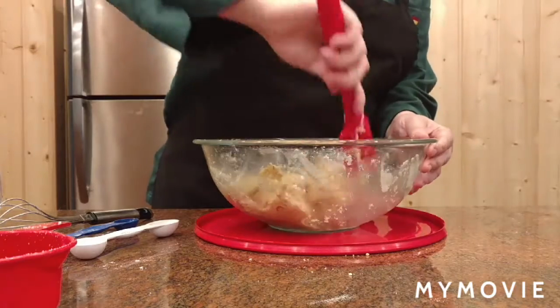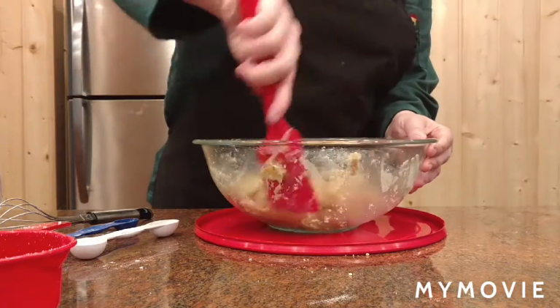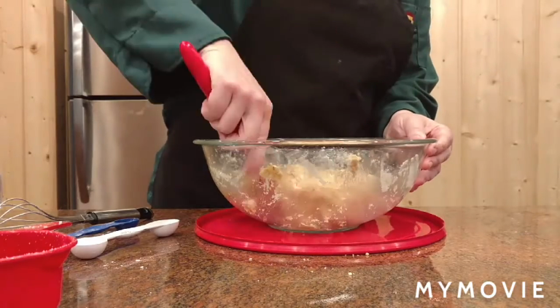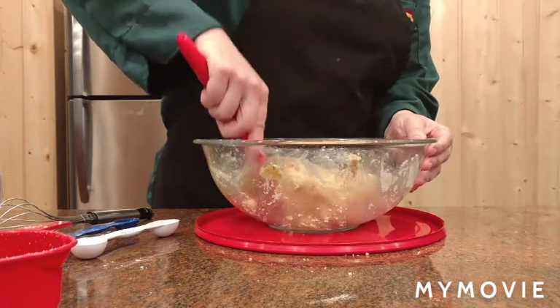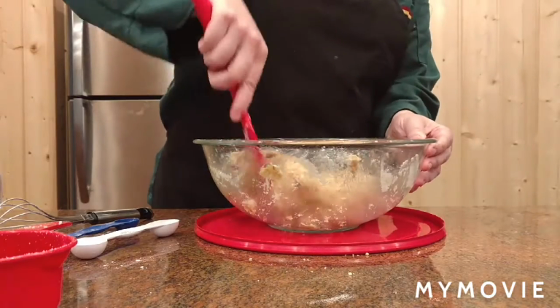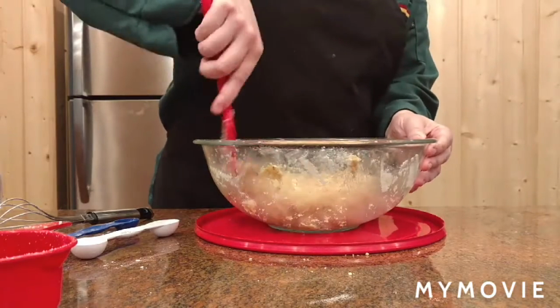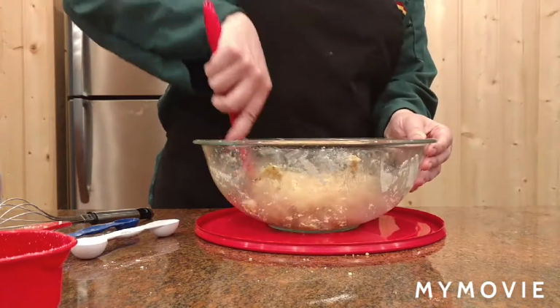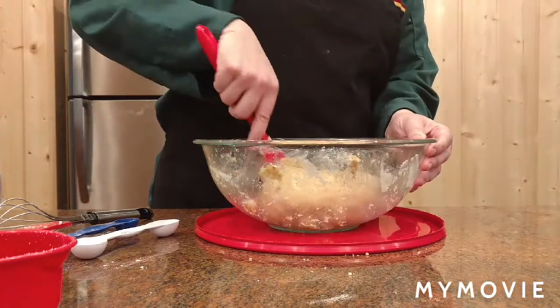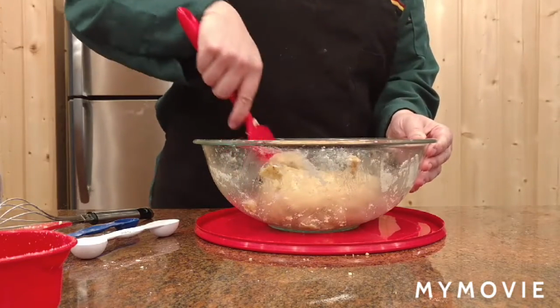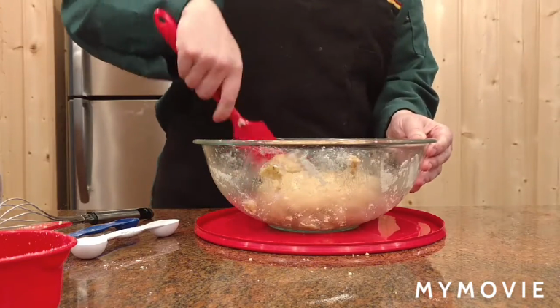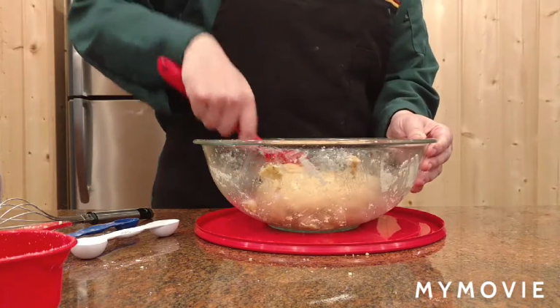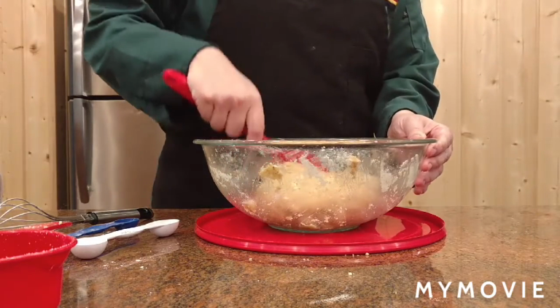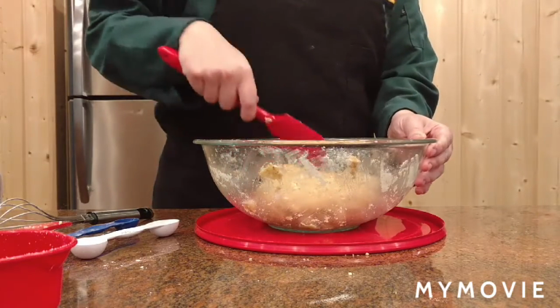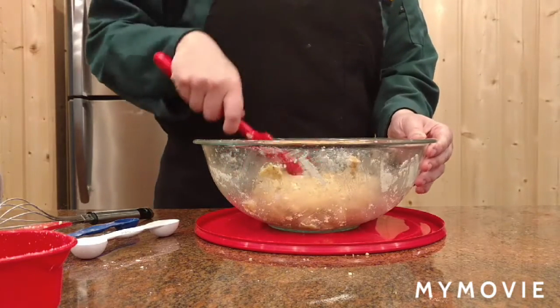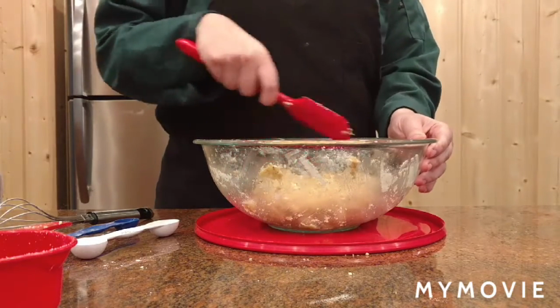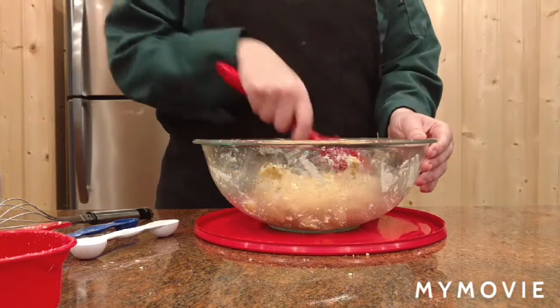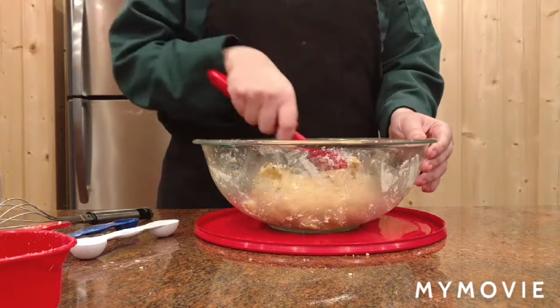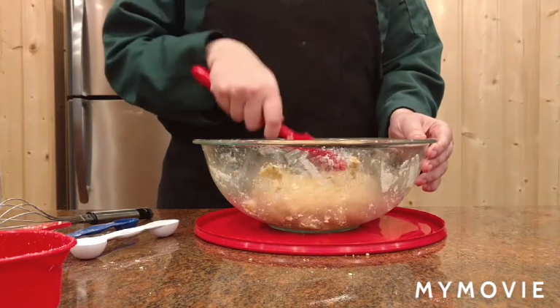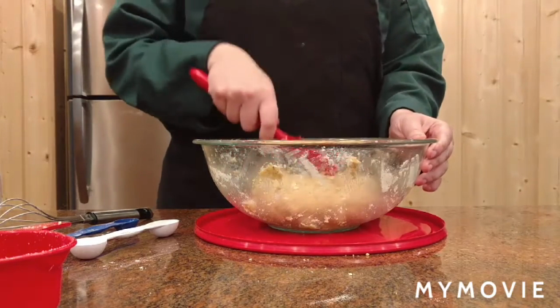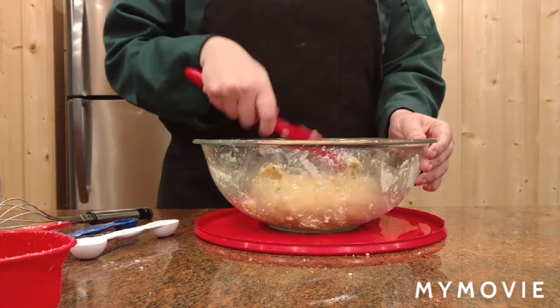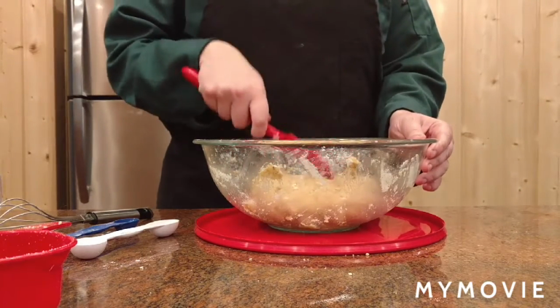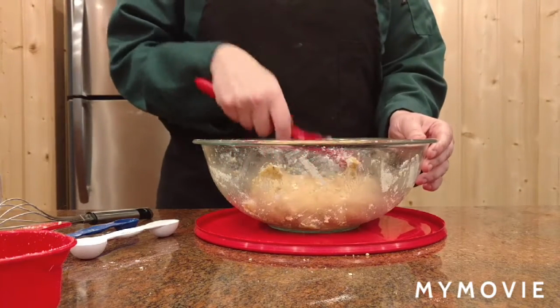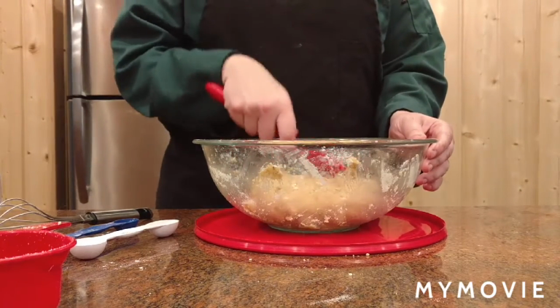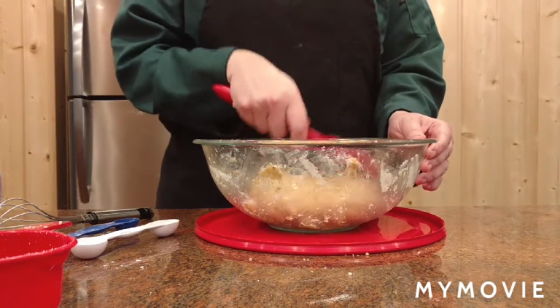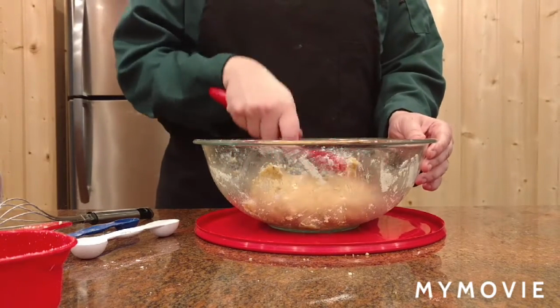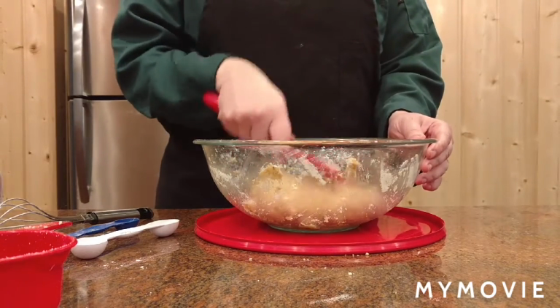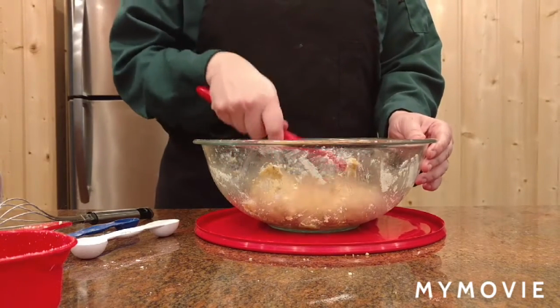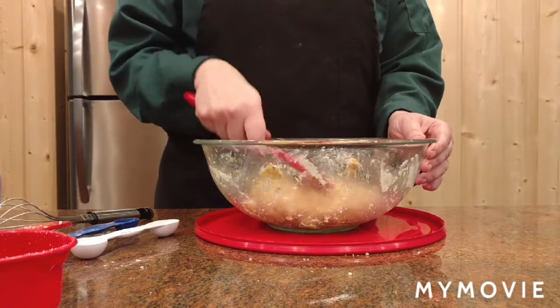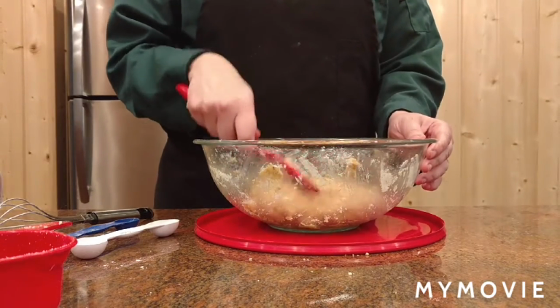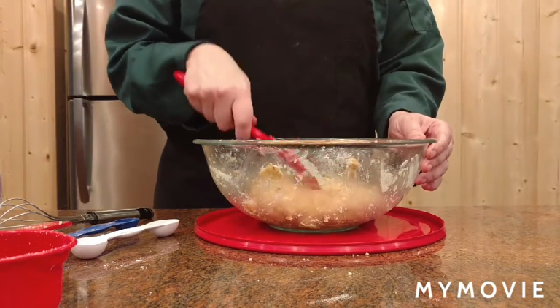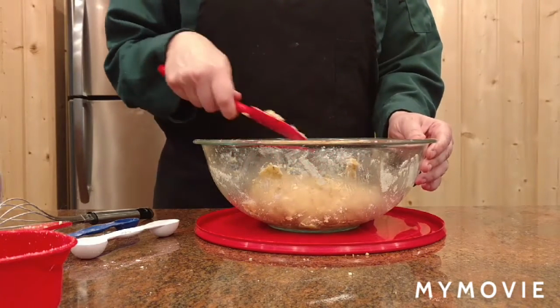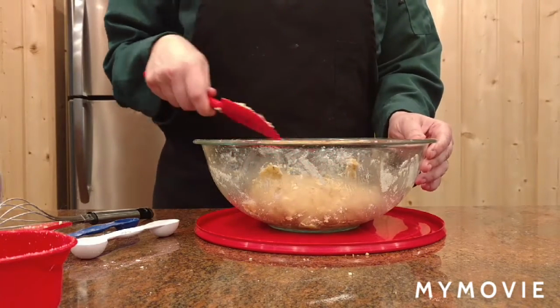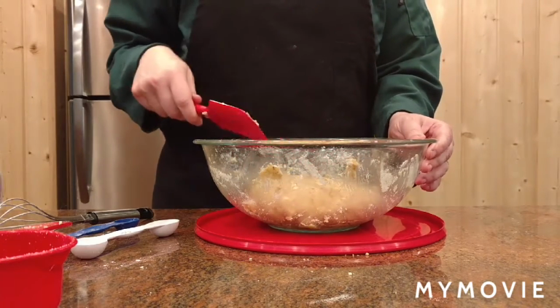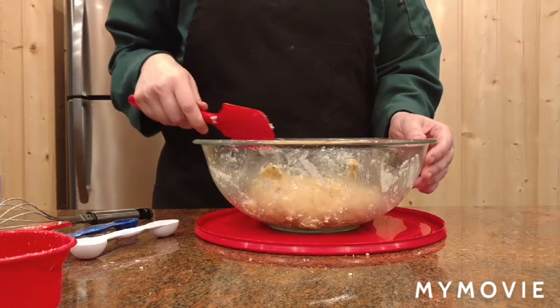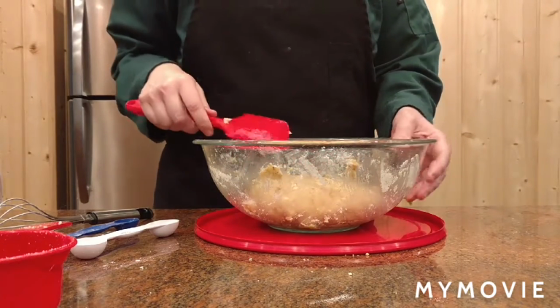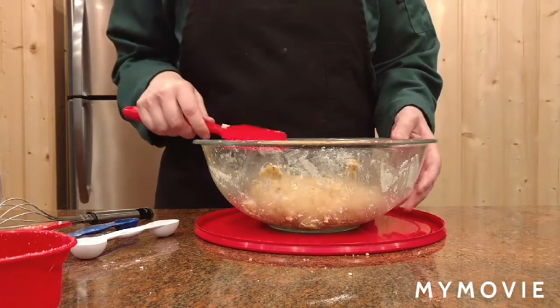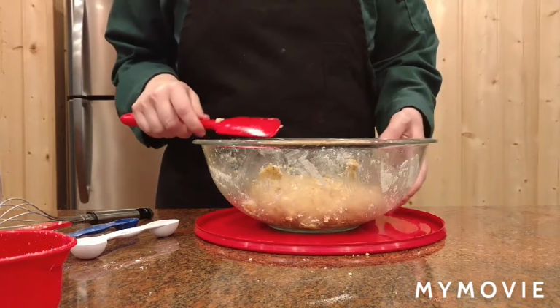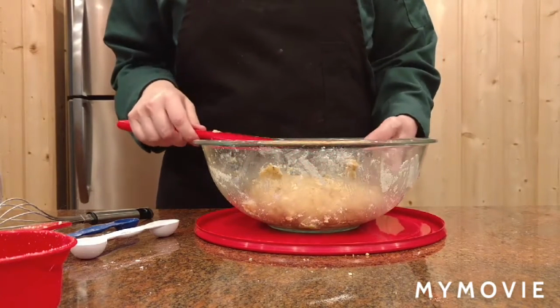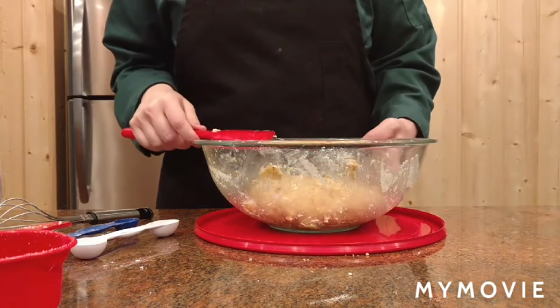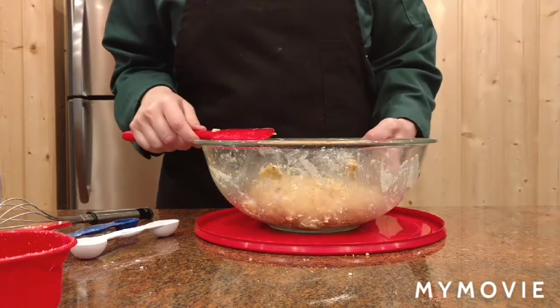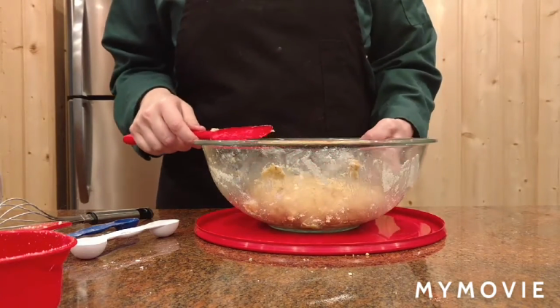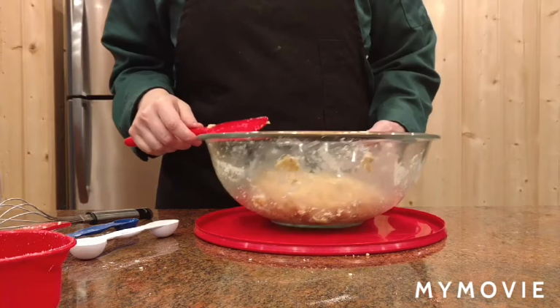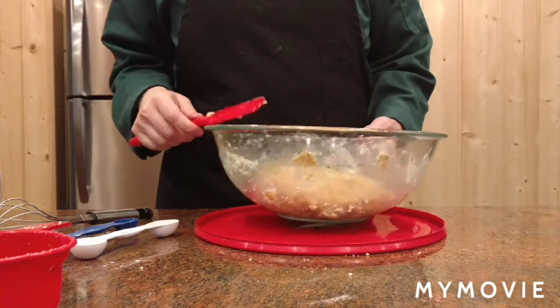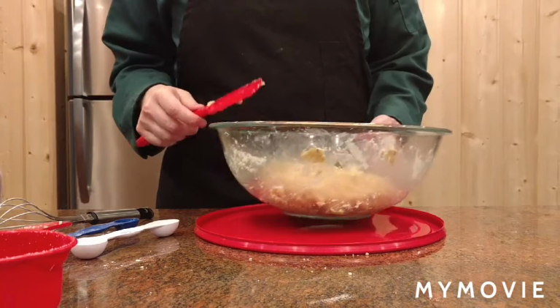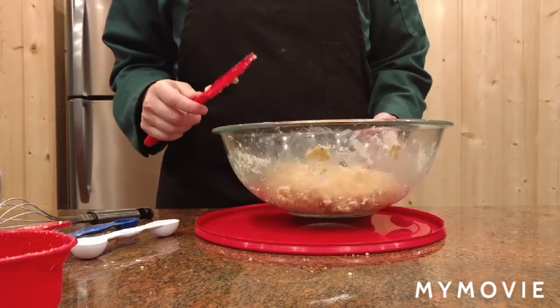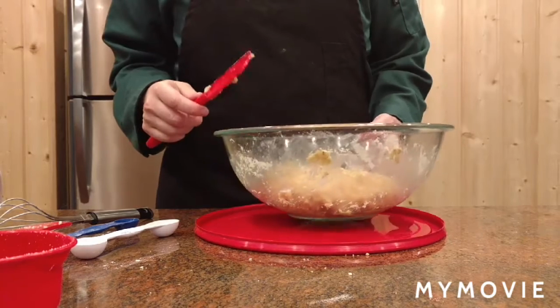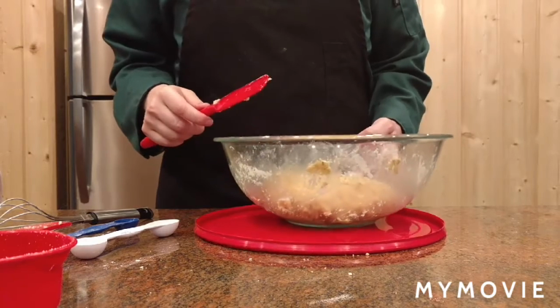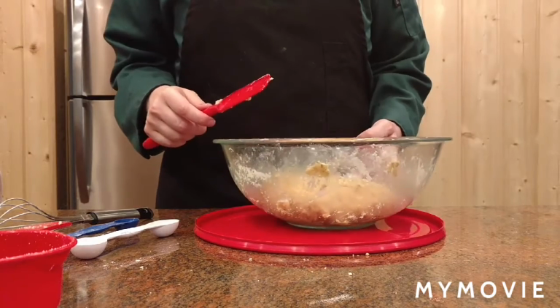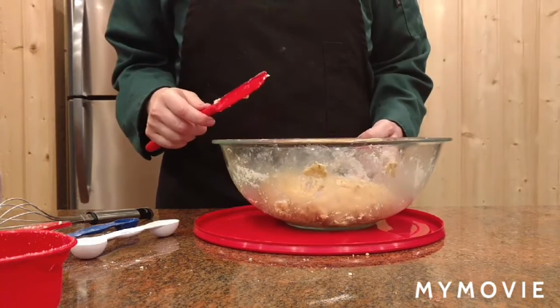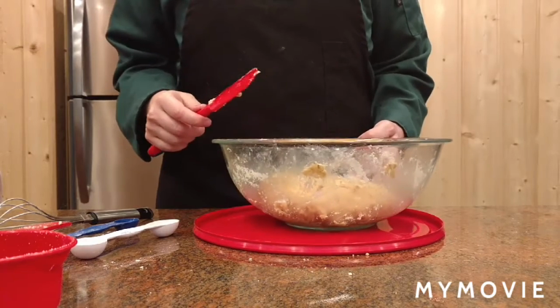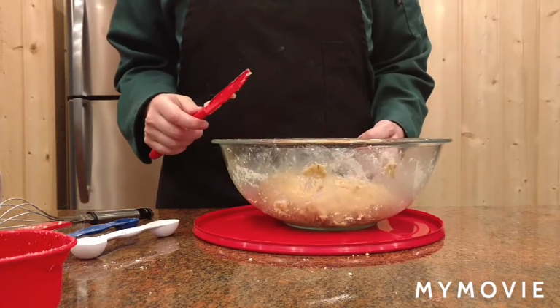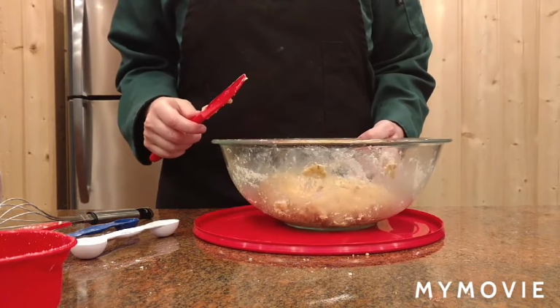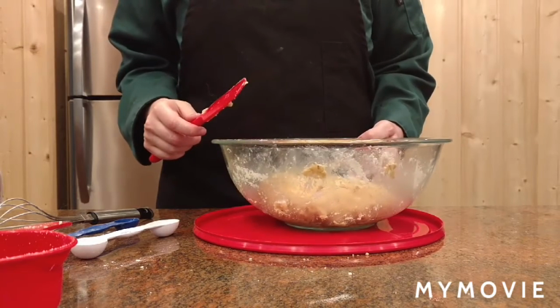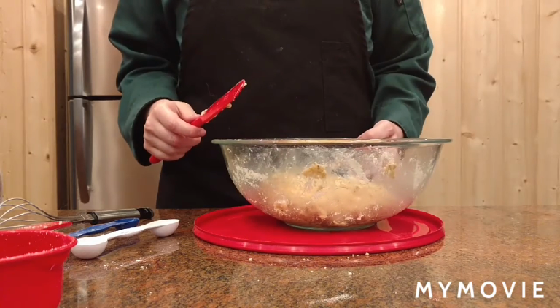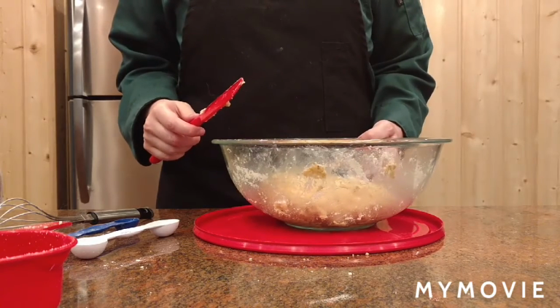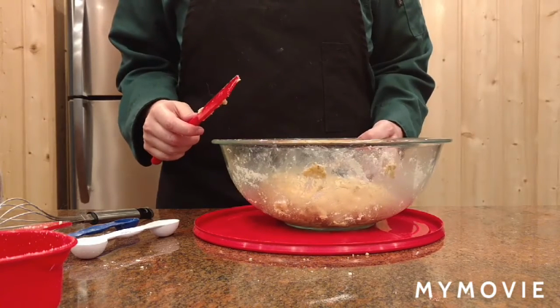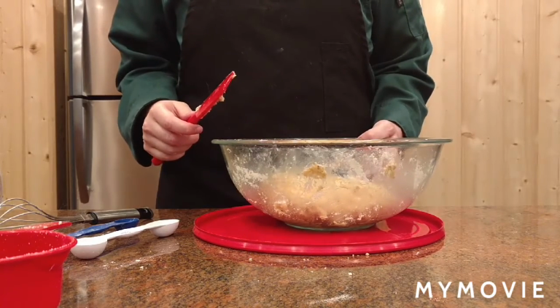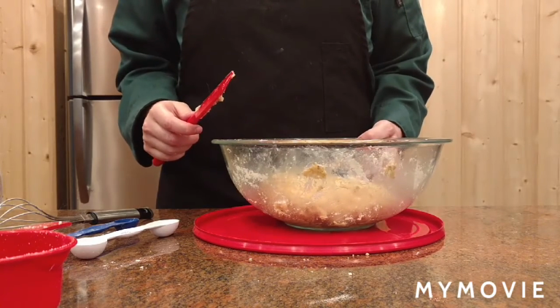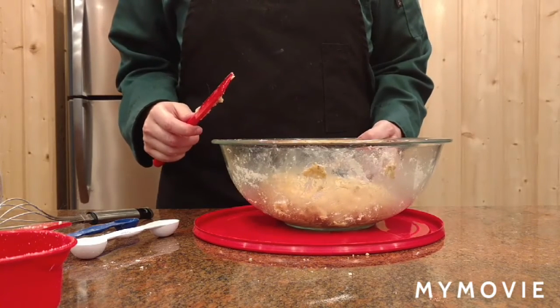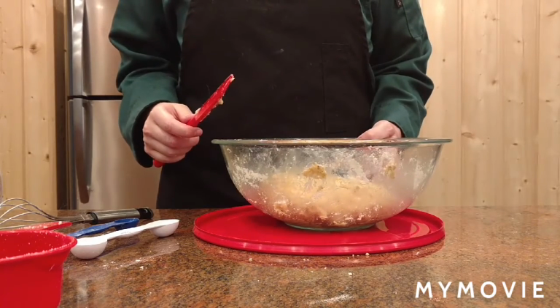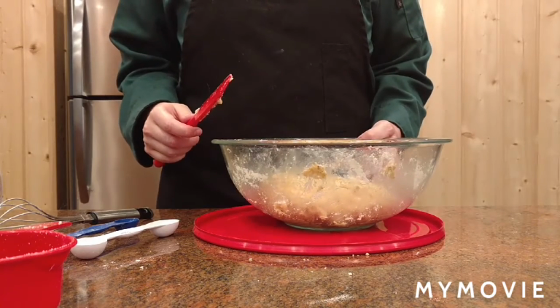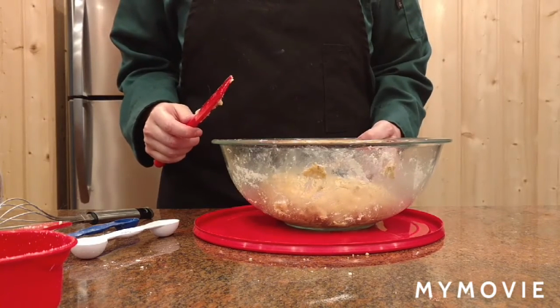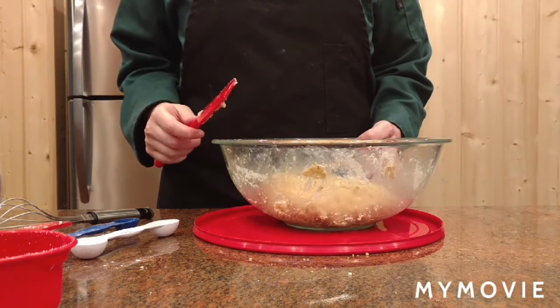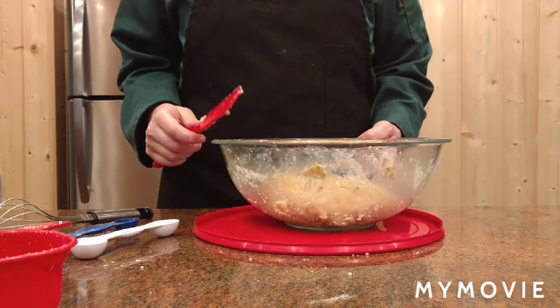We take the ball of dough and put a lid on it and set it in the refrigerator for 3 hours.